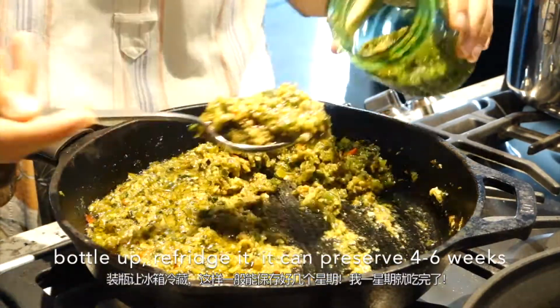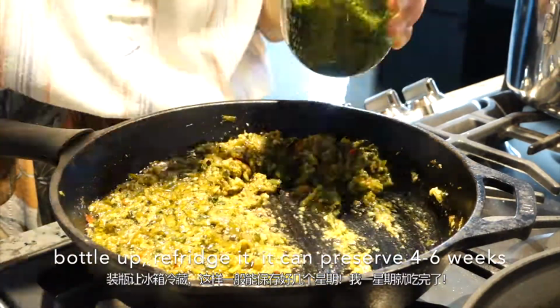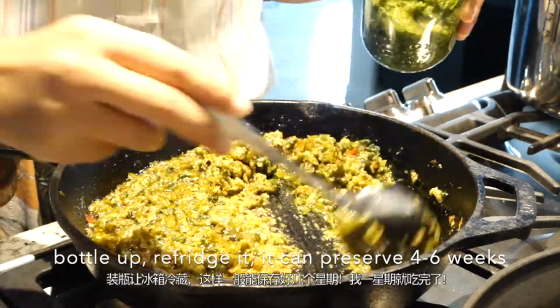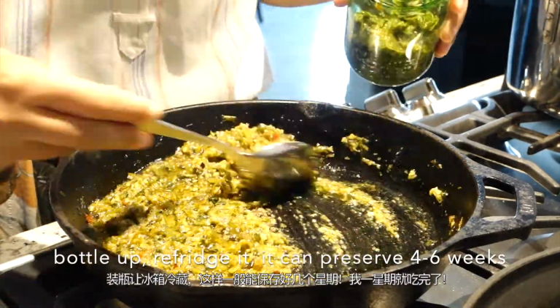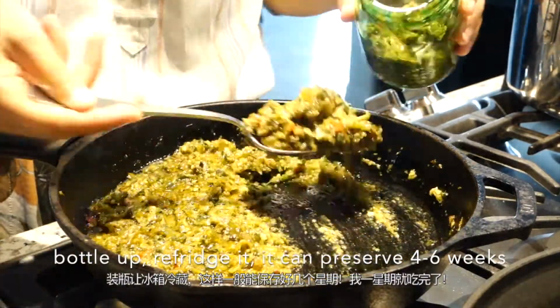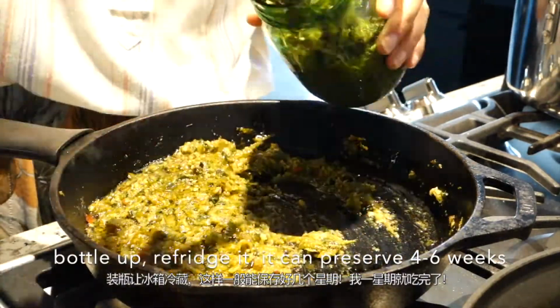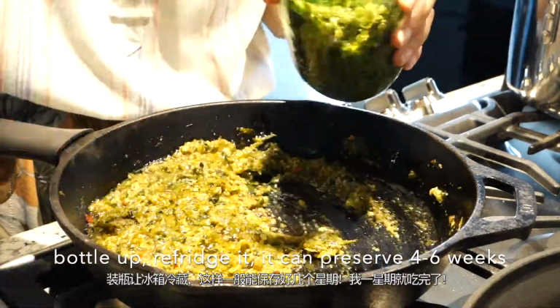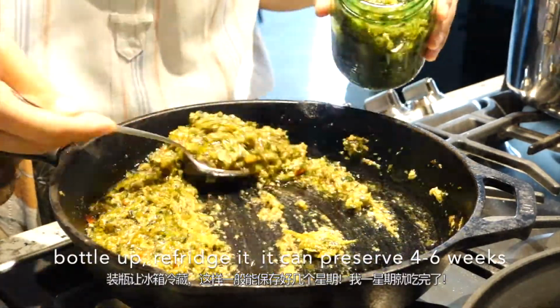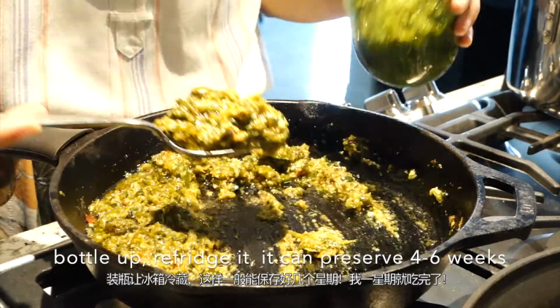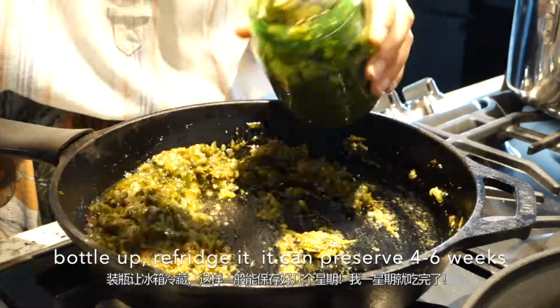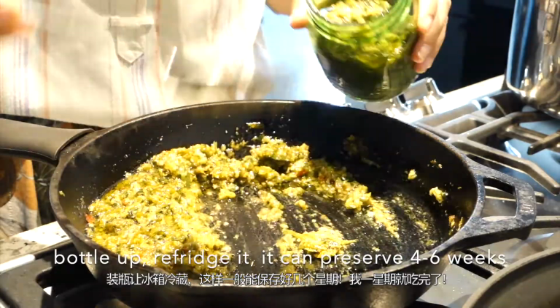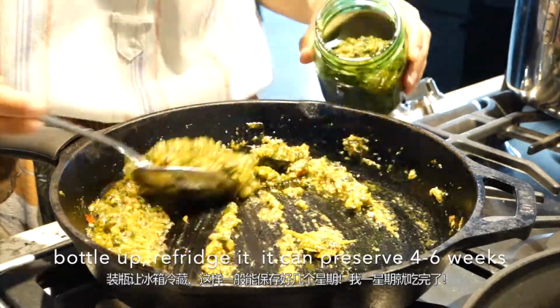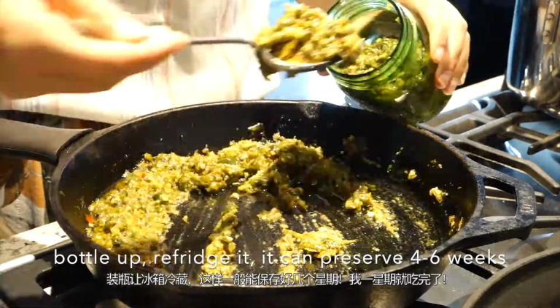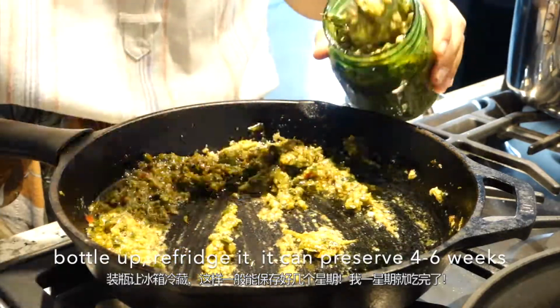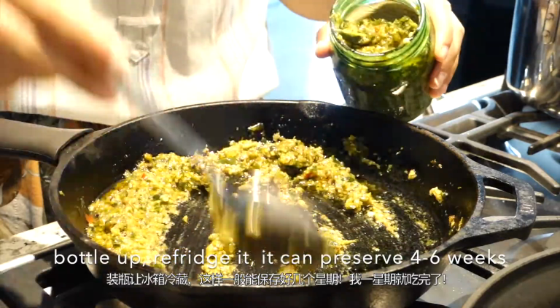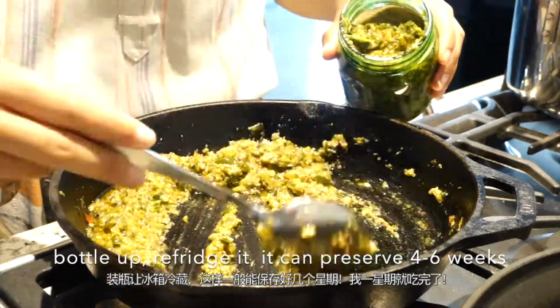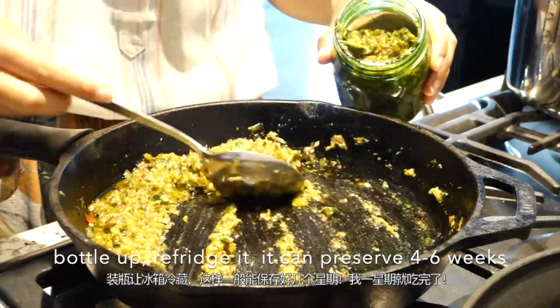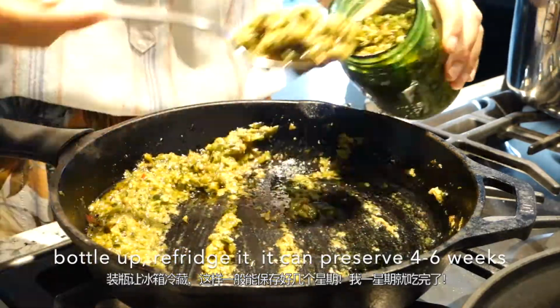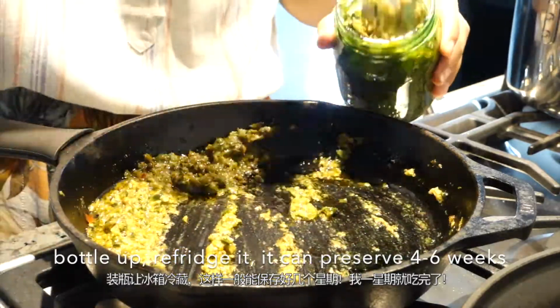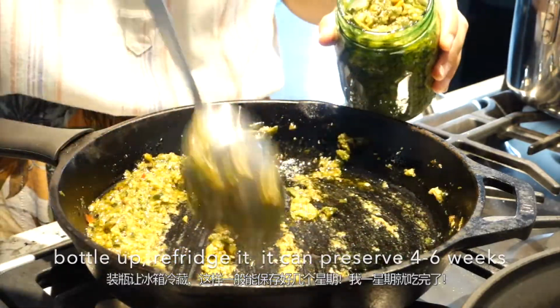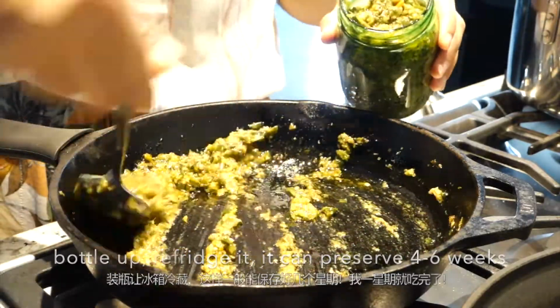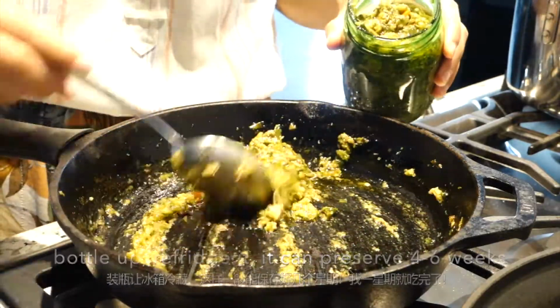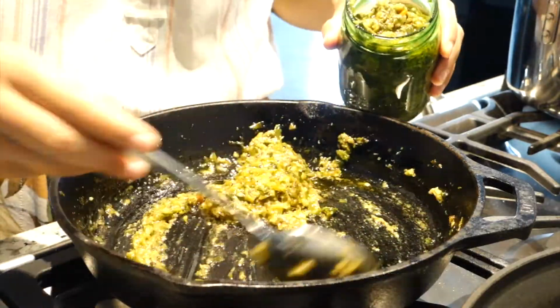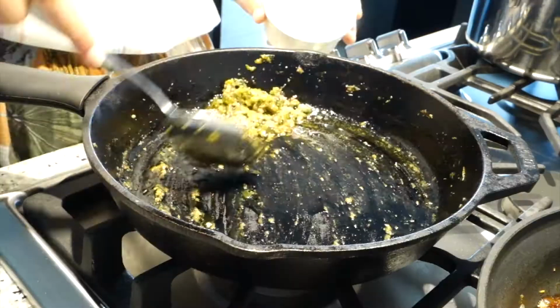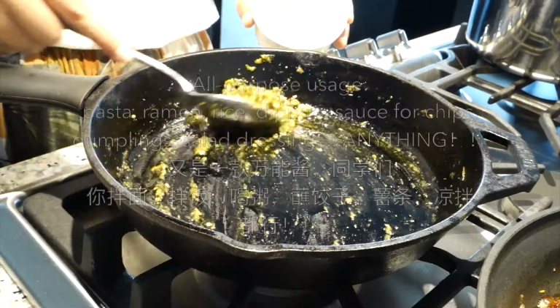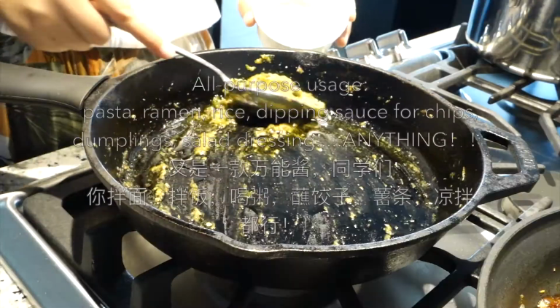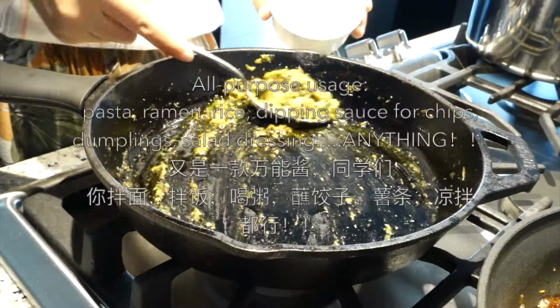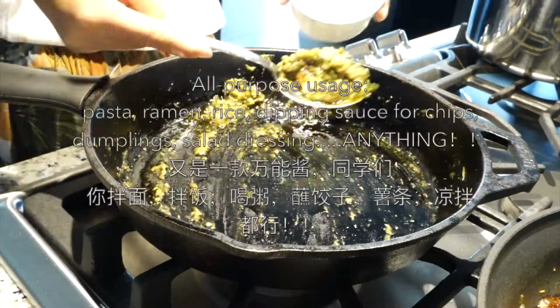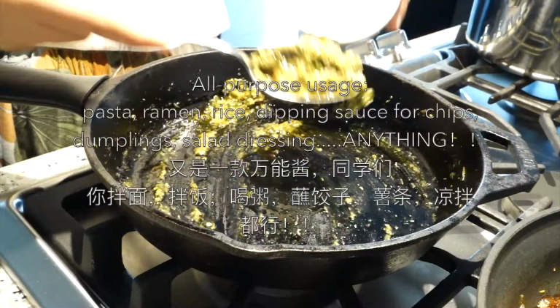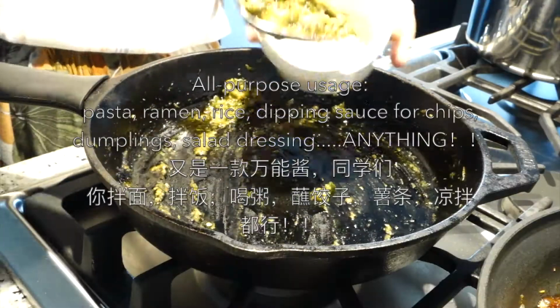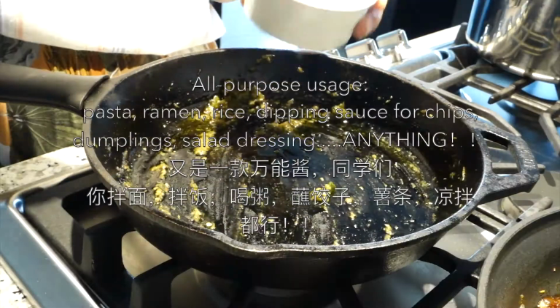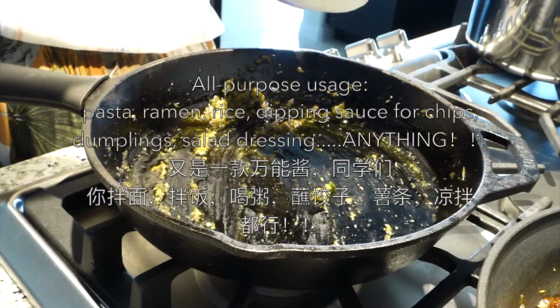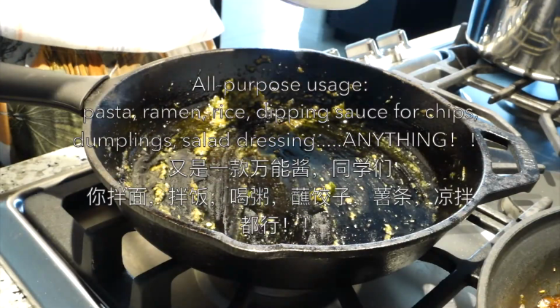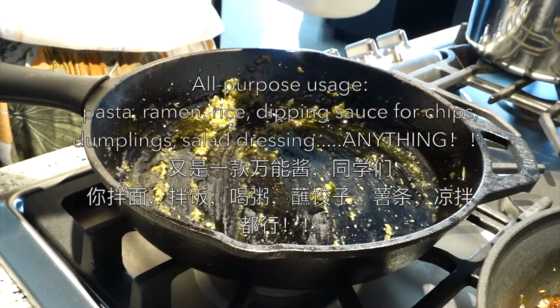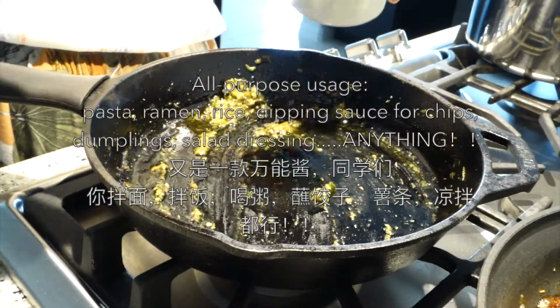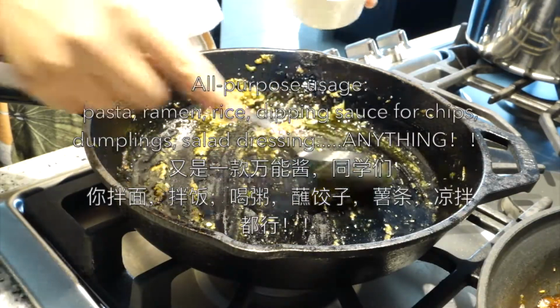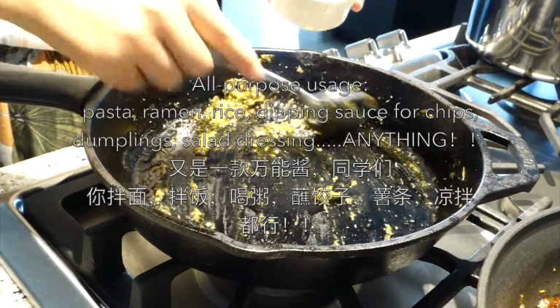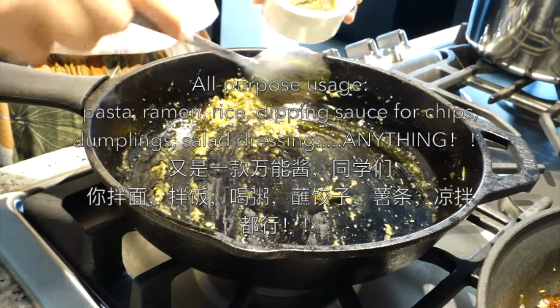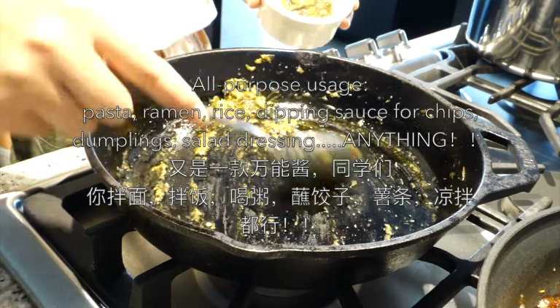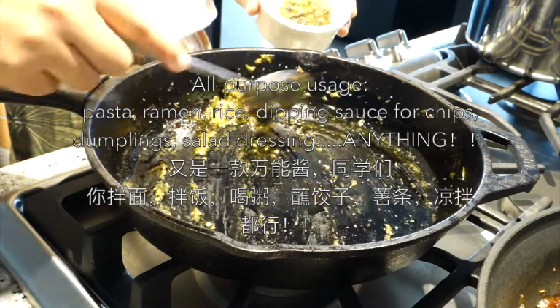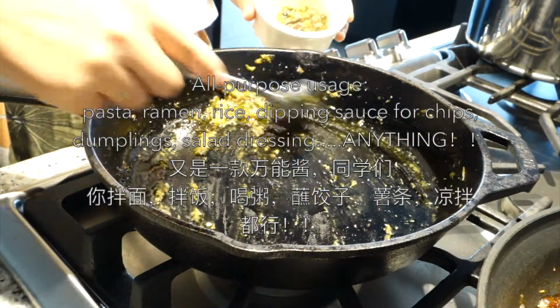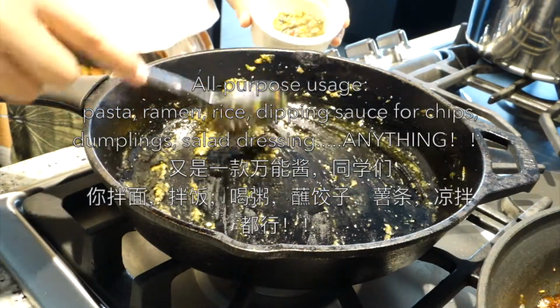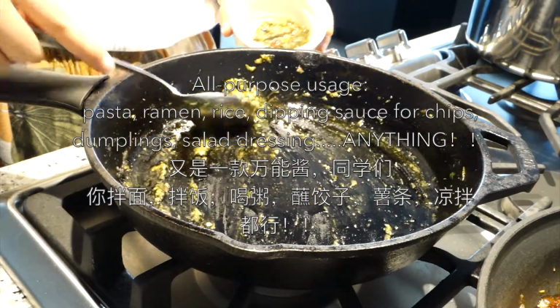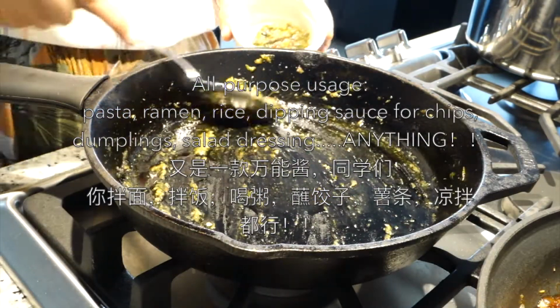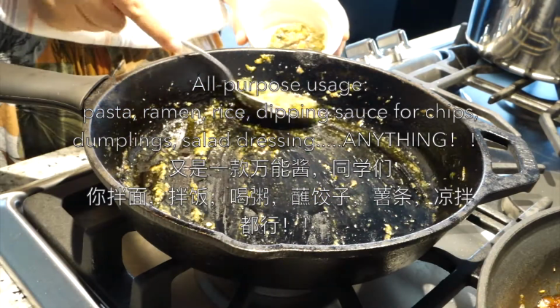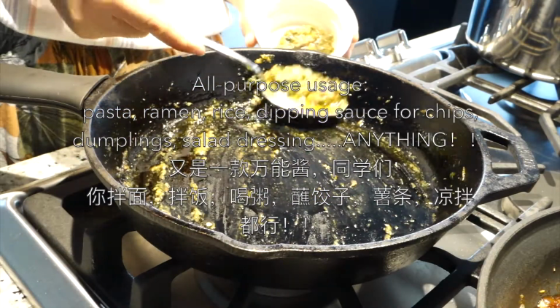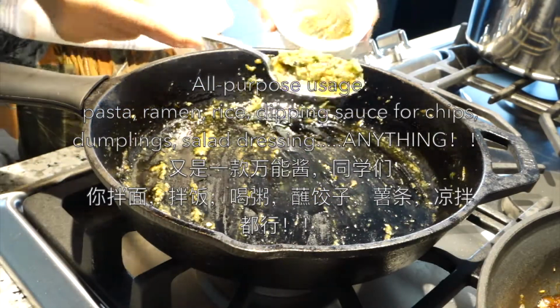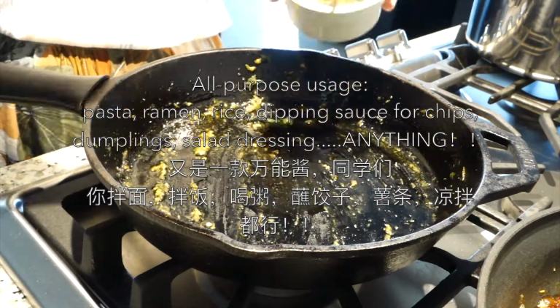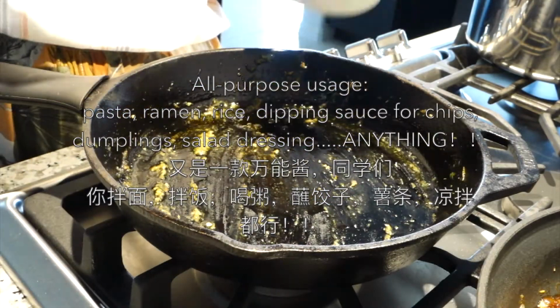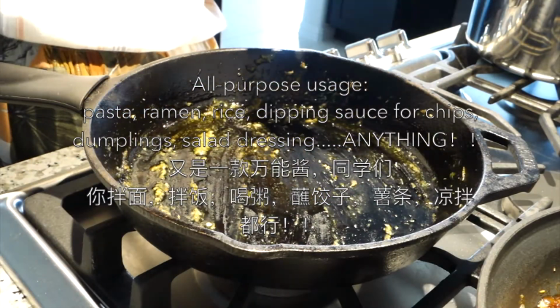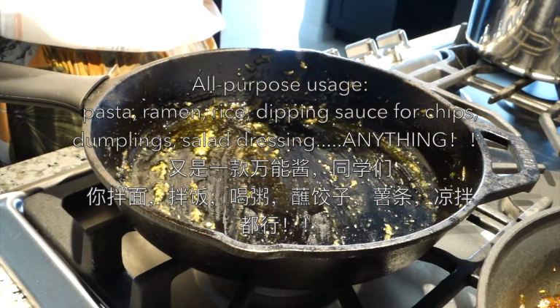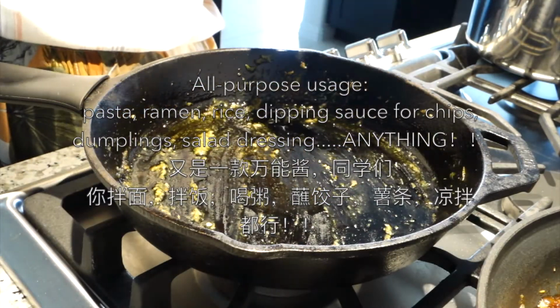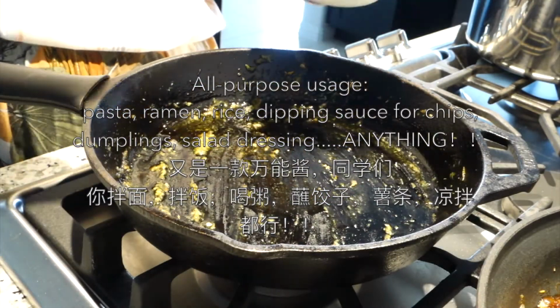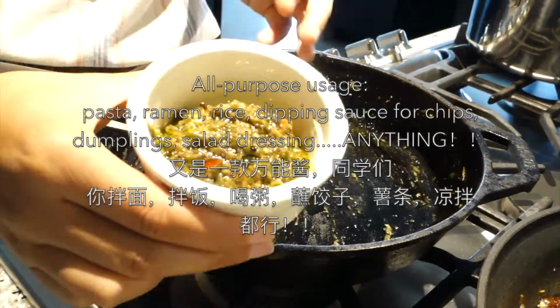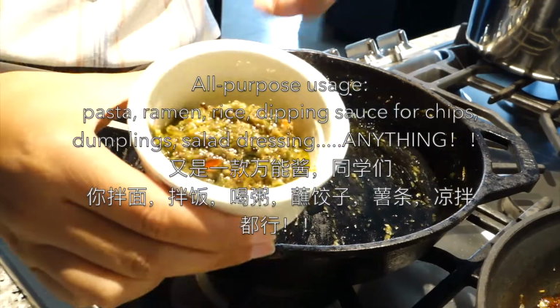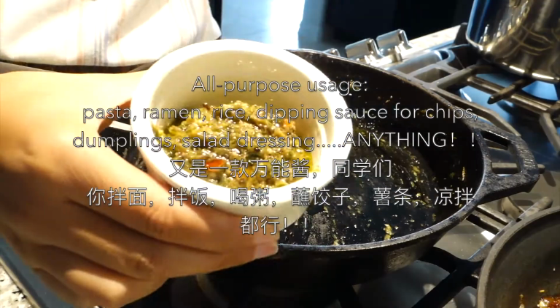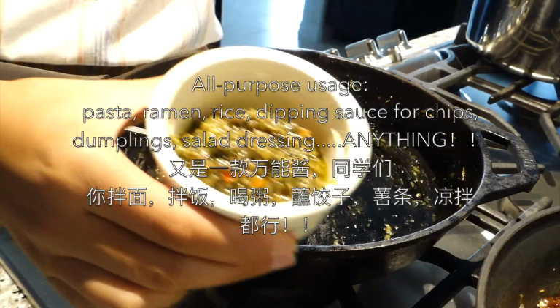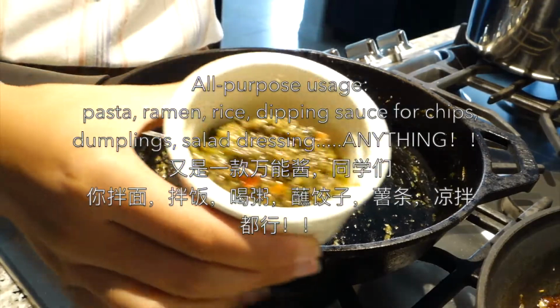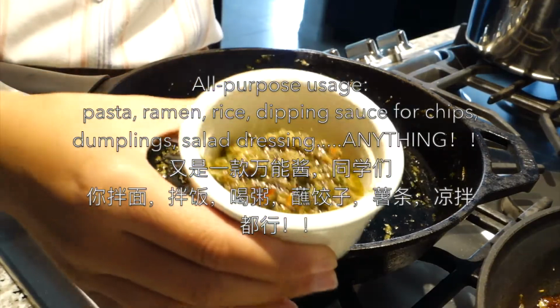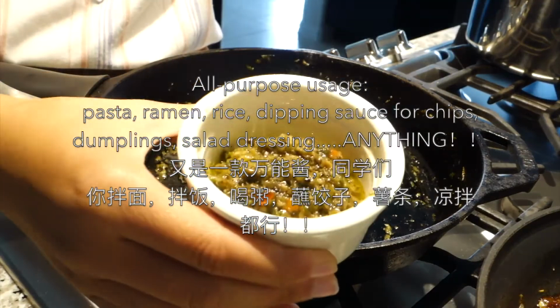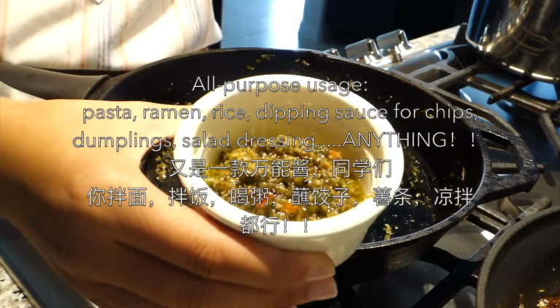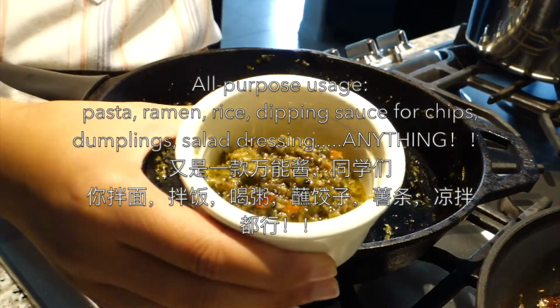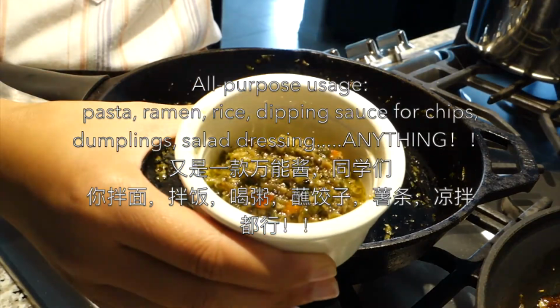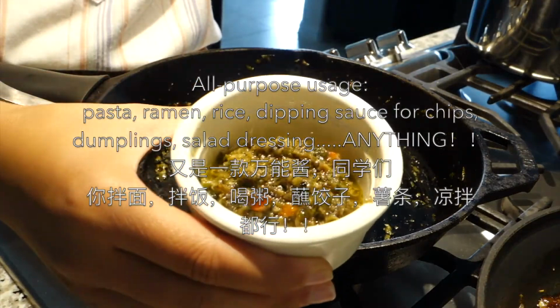Once it cools down, bottle it up and put it in the refrigerator. It can preserve for about four to six weeks. You can use this paste with all different kinds of food.